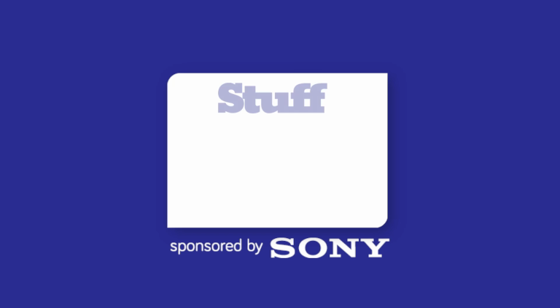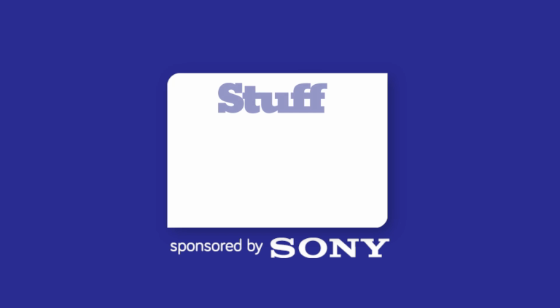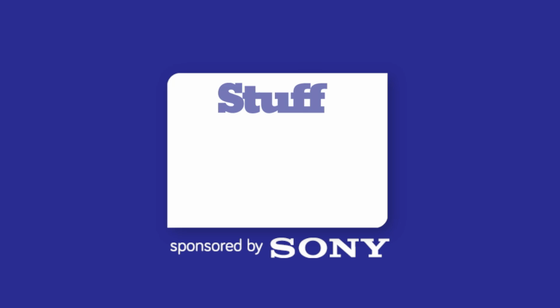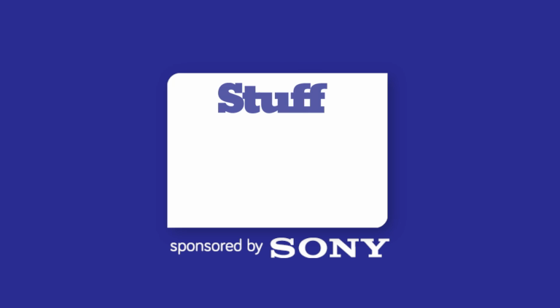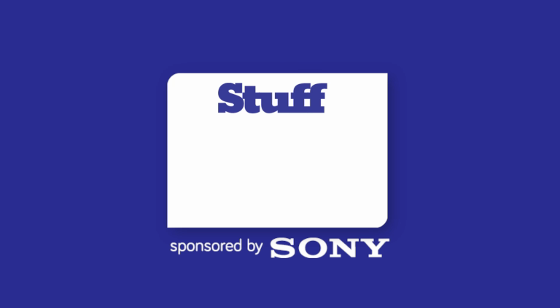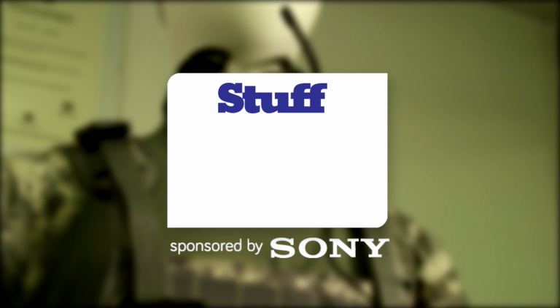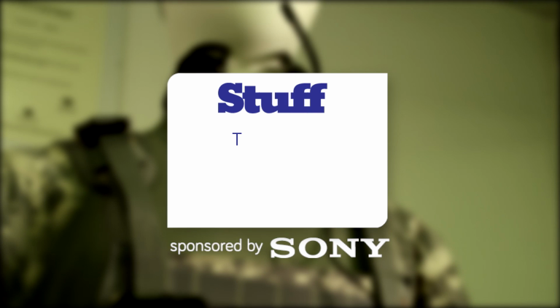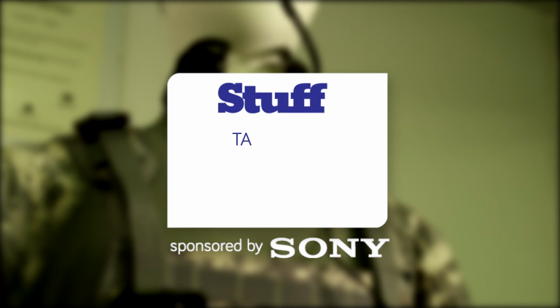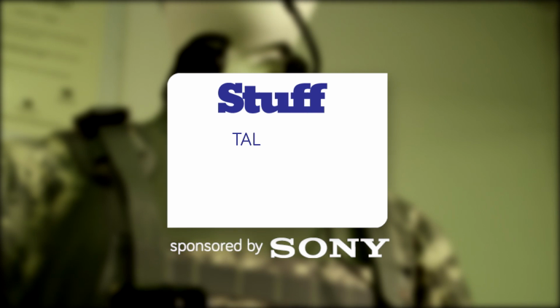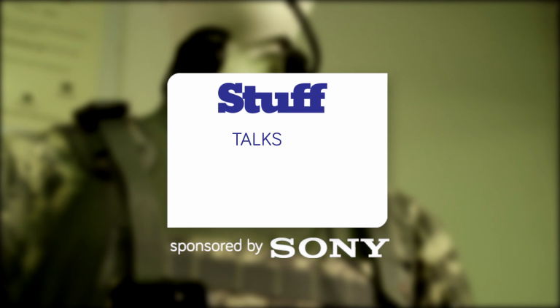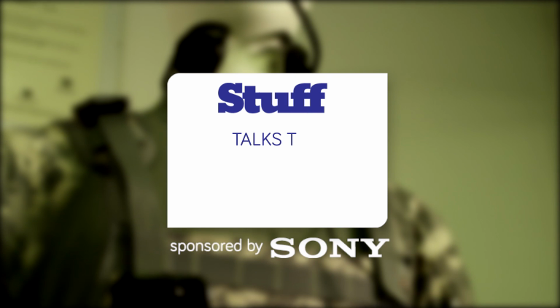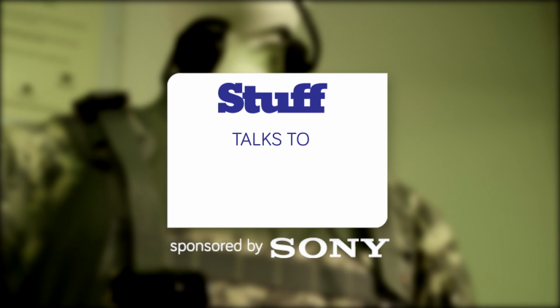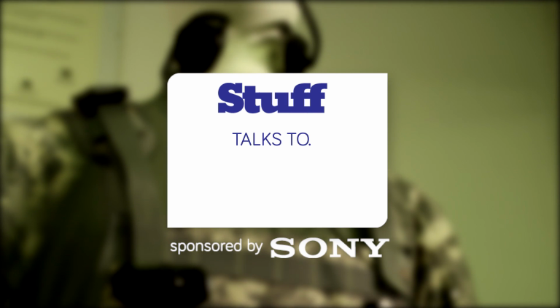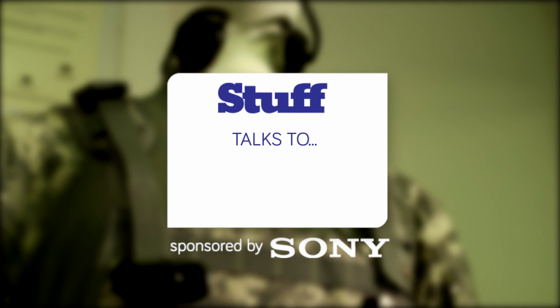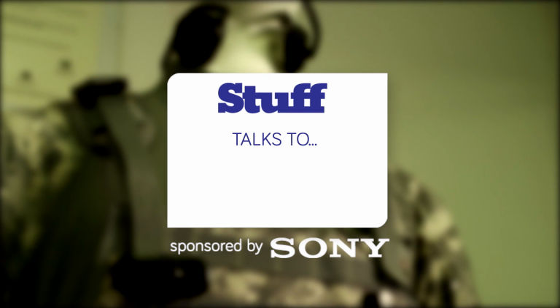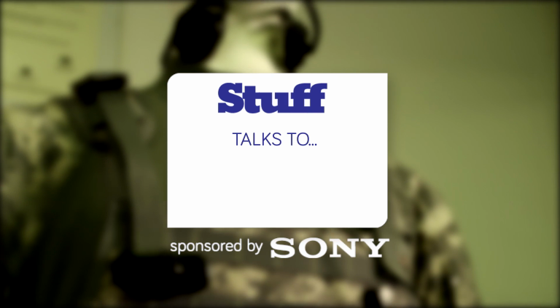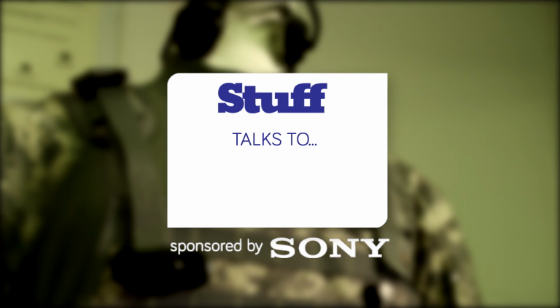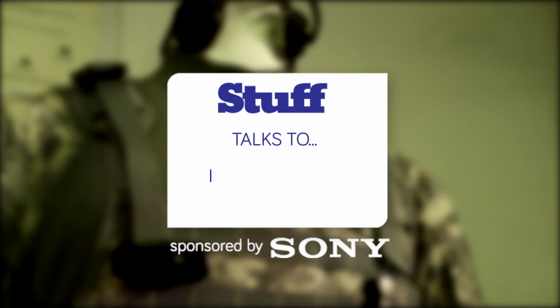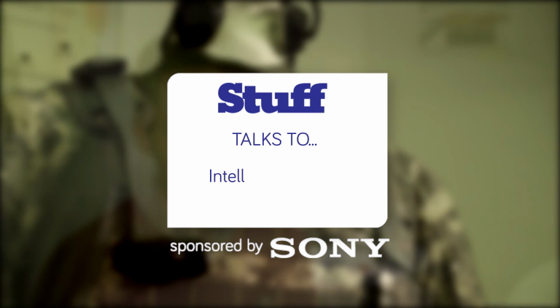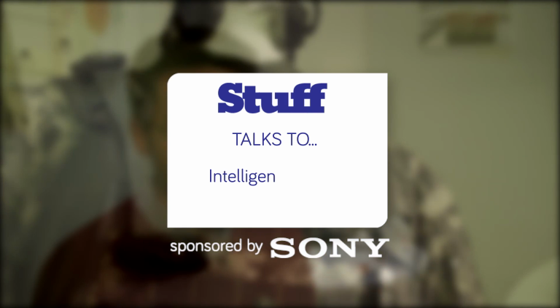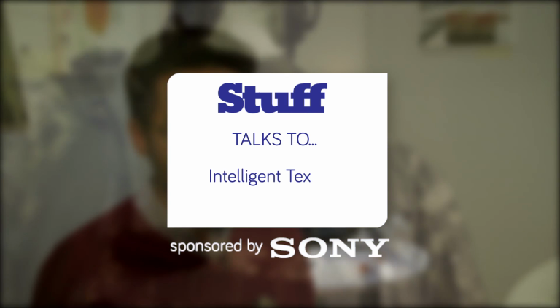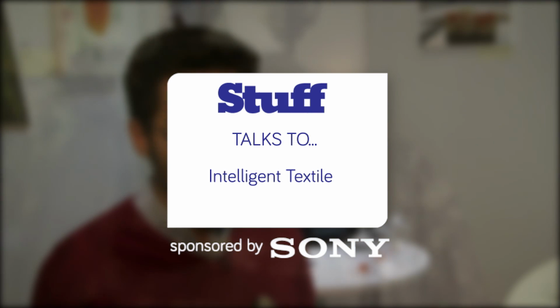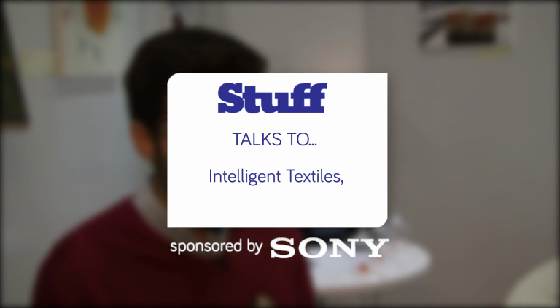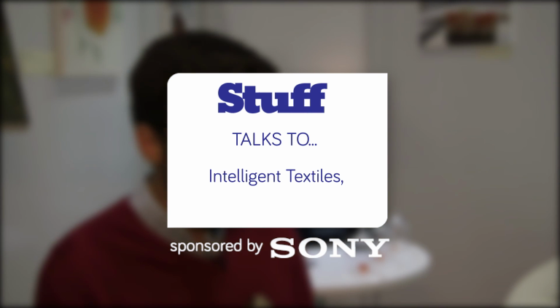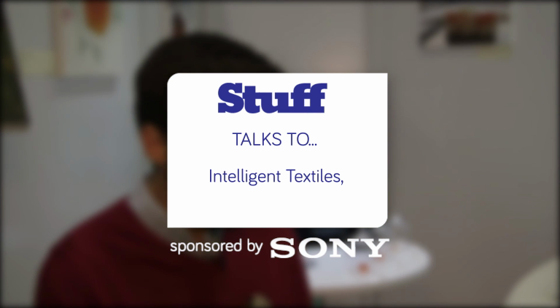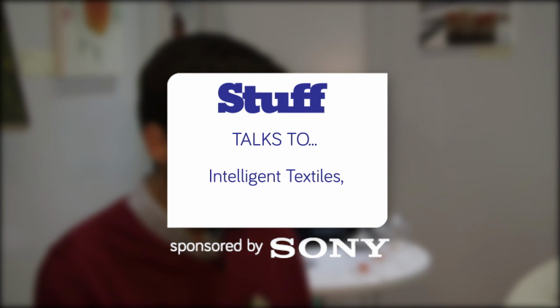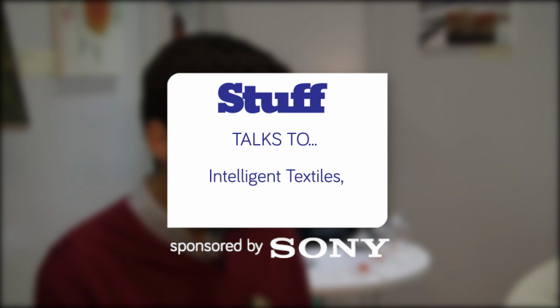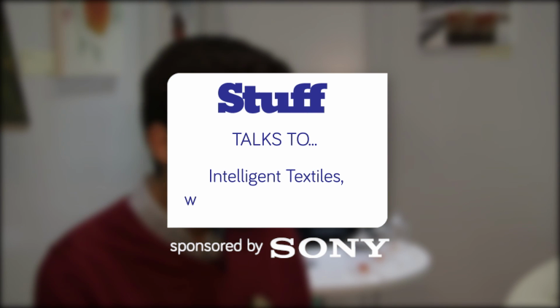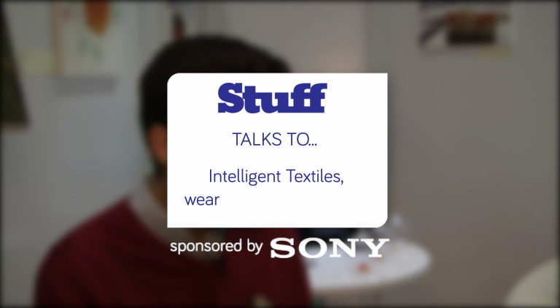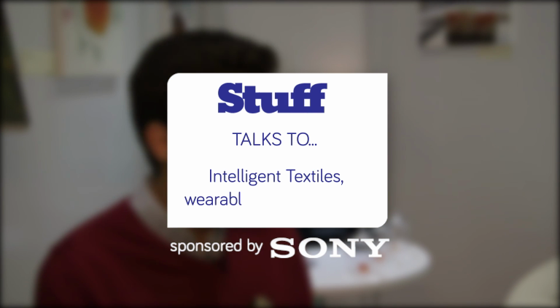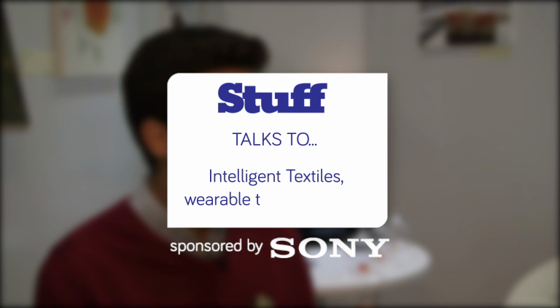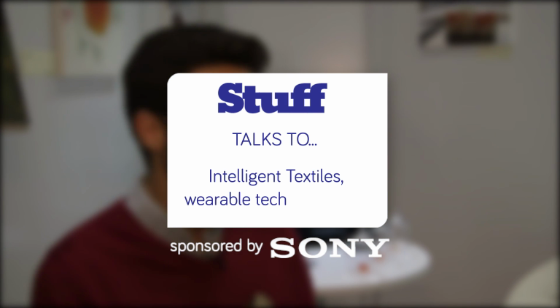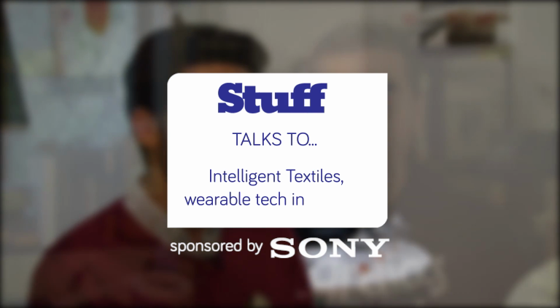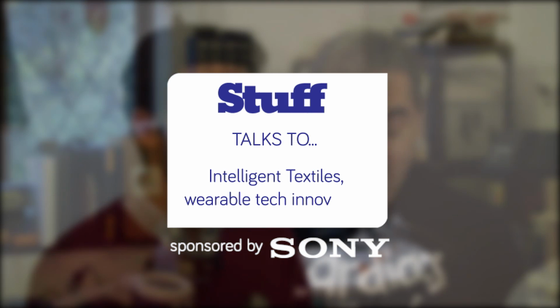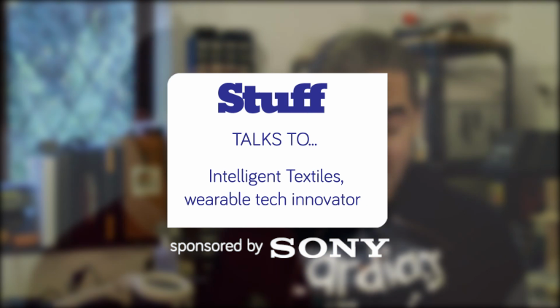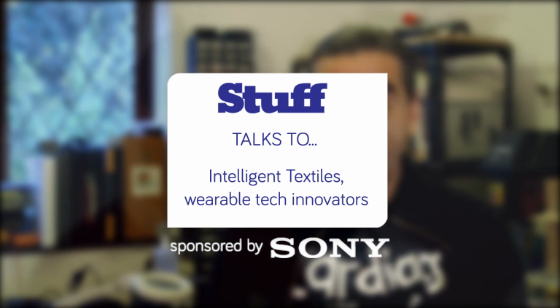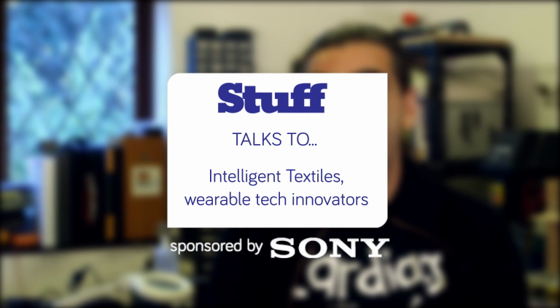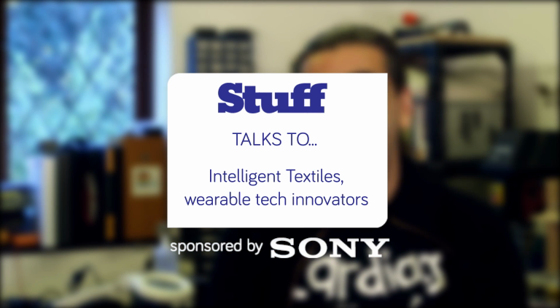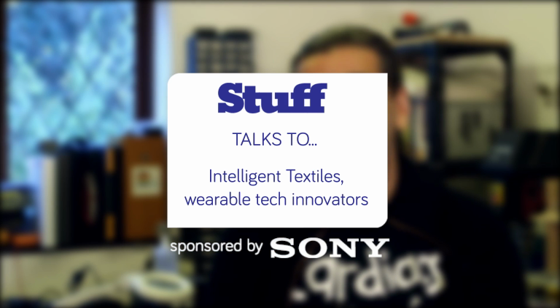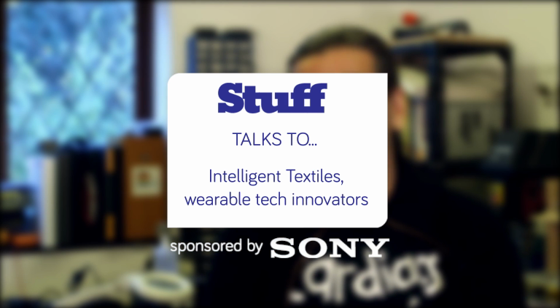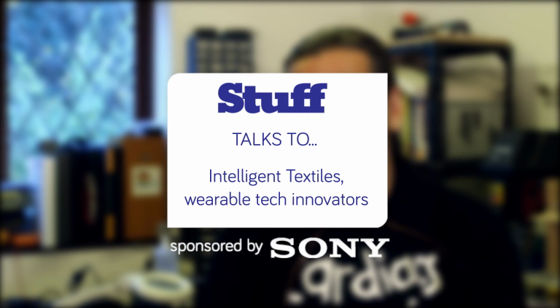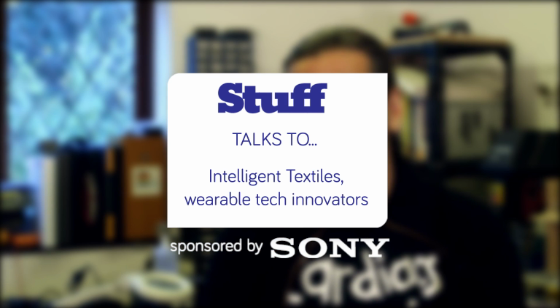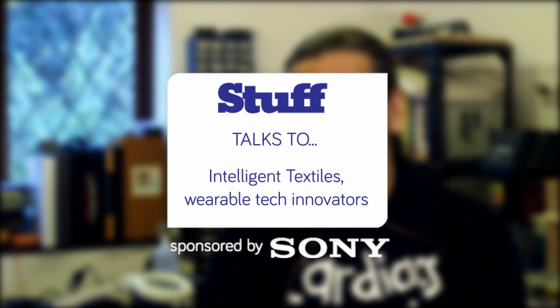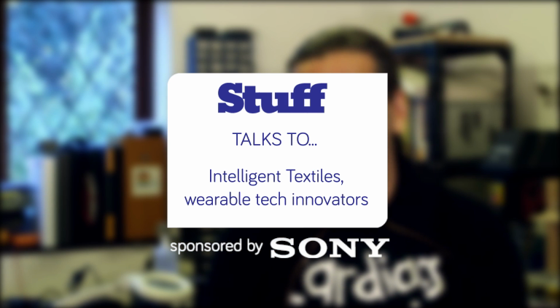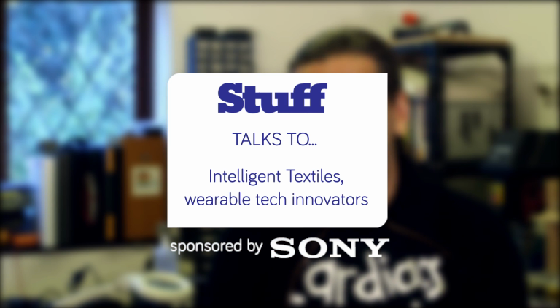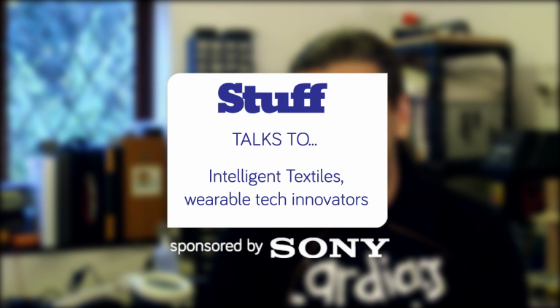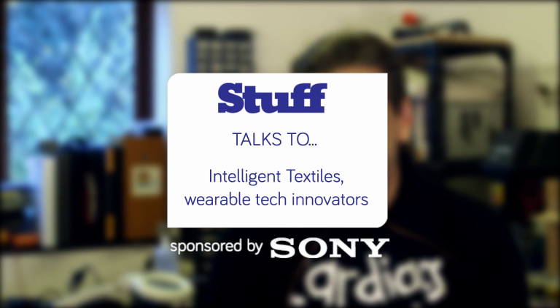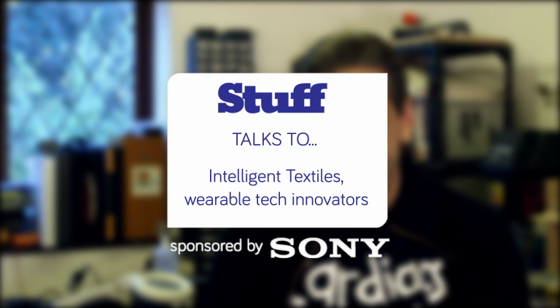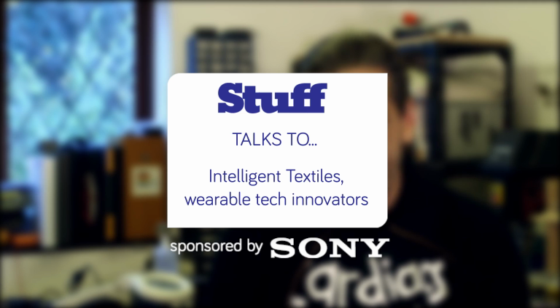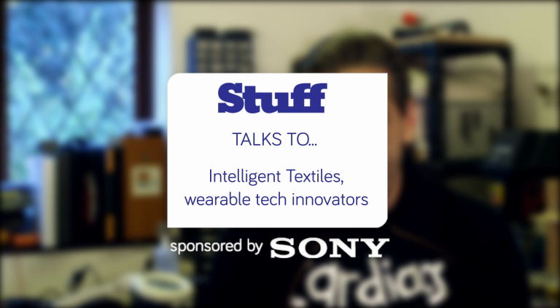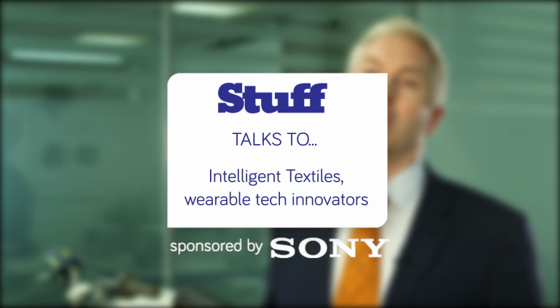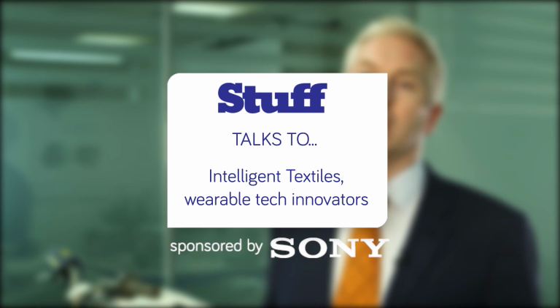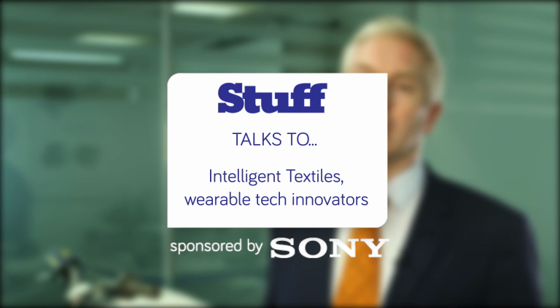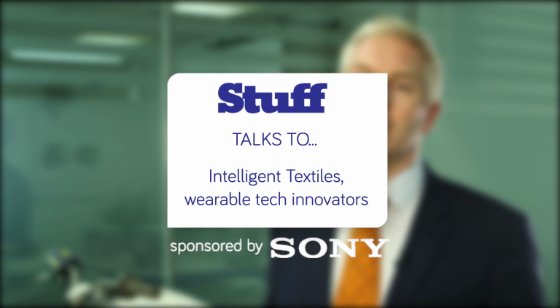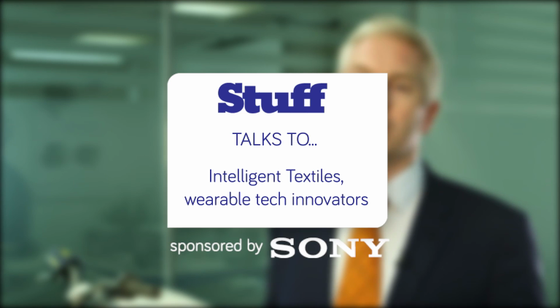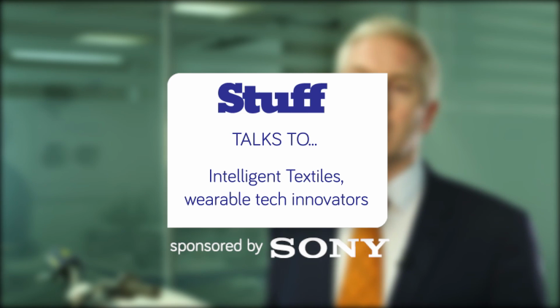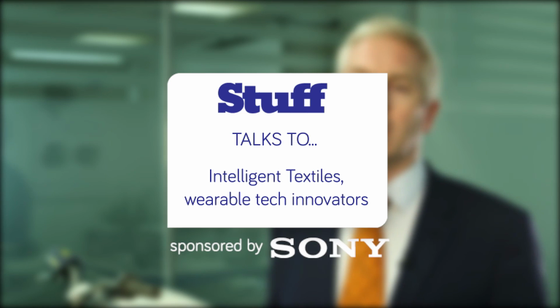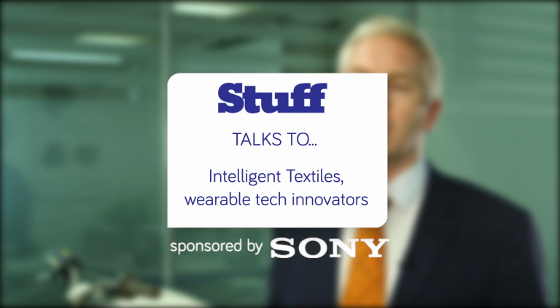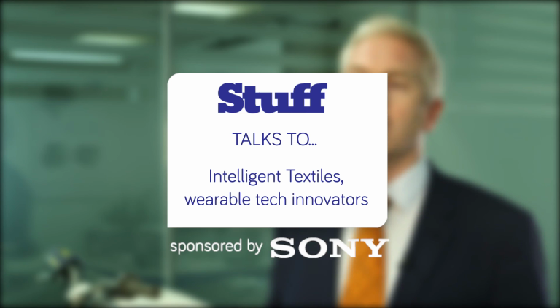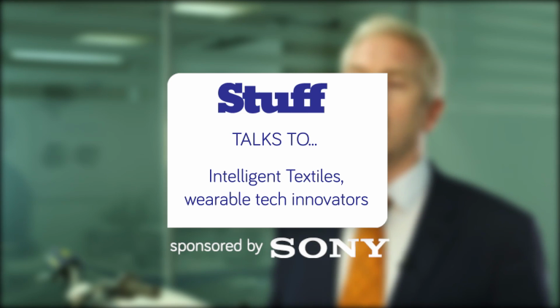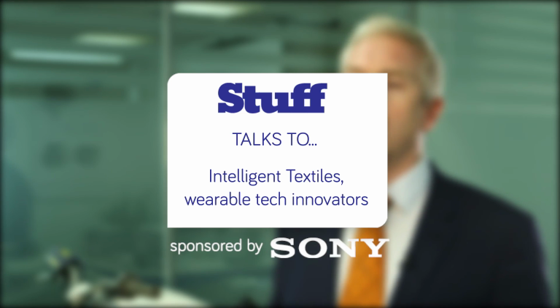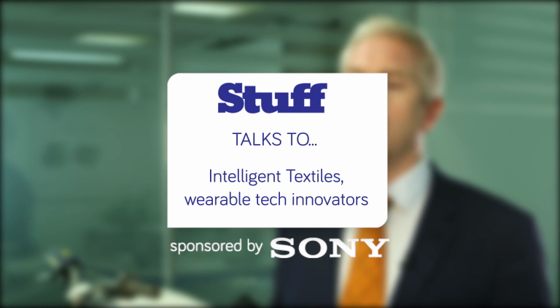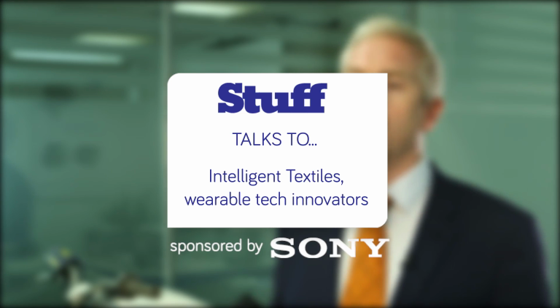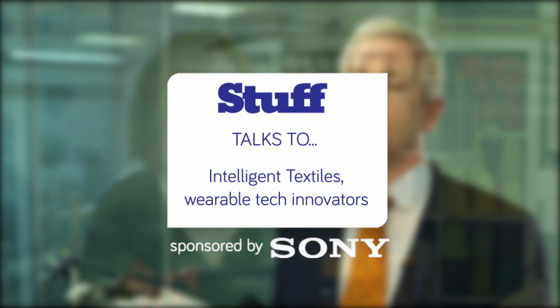Here are the stories behind the most interesting tech, told by the people who created it. And keep watching for a chance to win a bundle of Sony hardware.